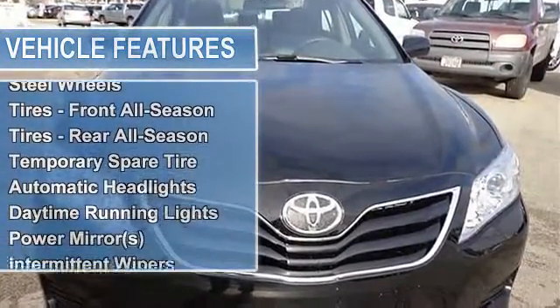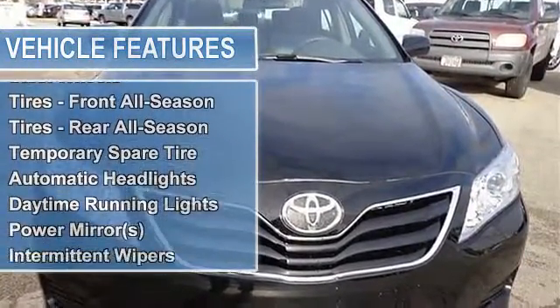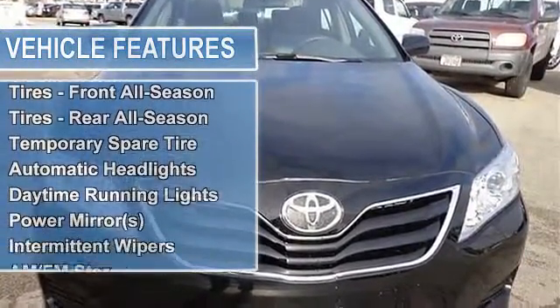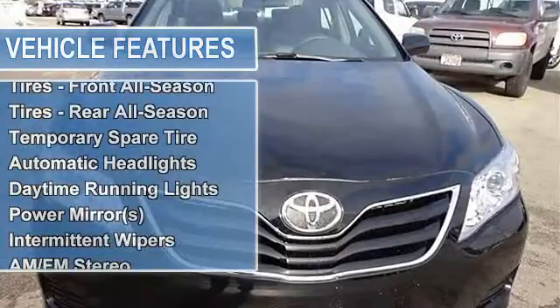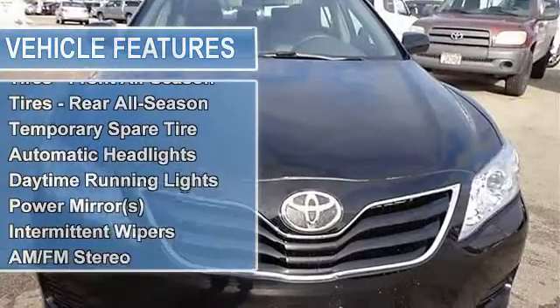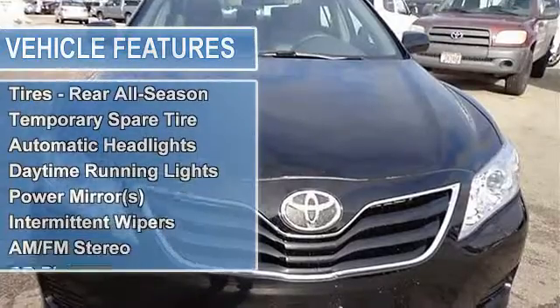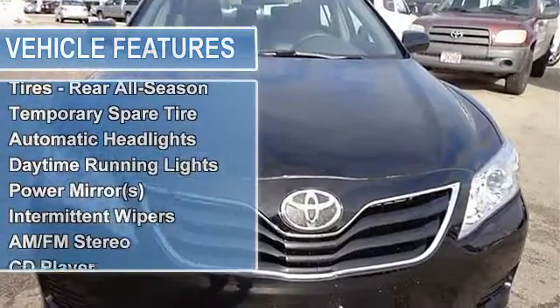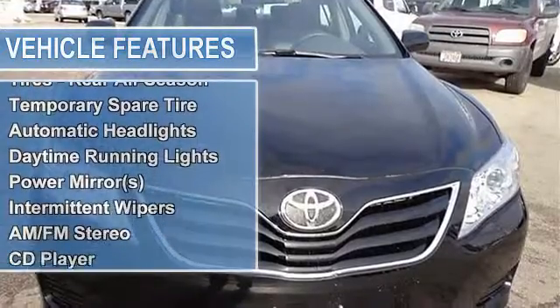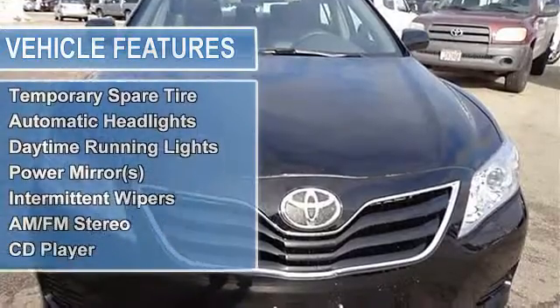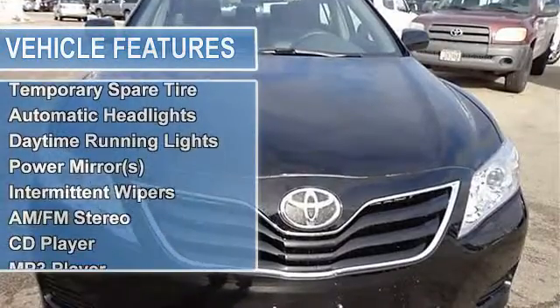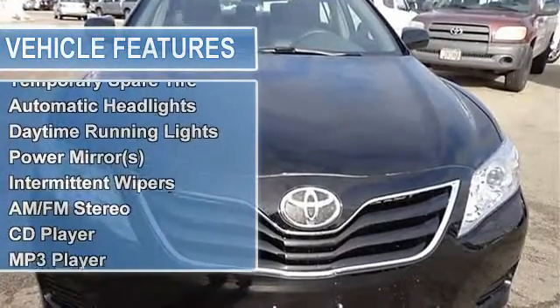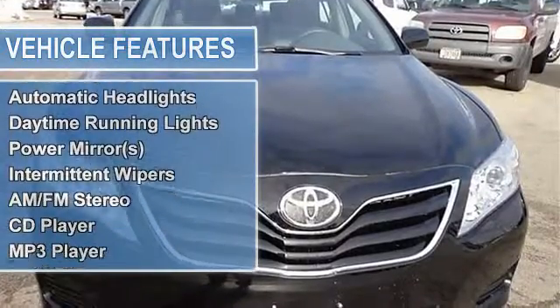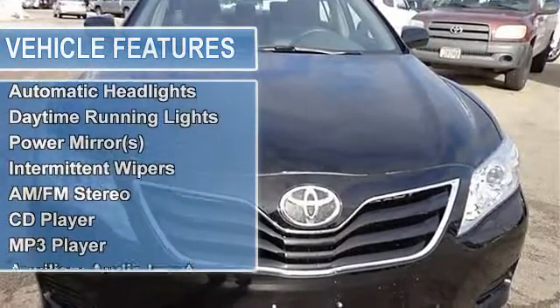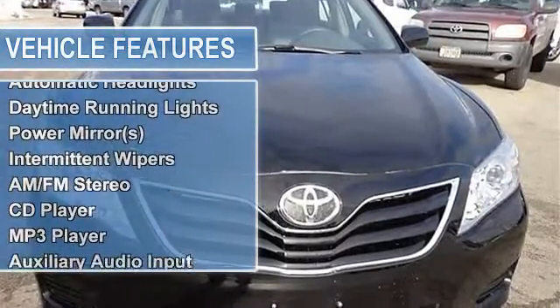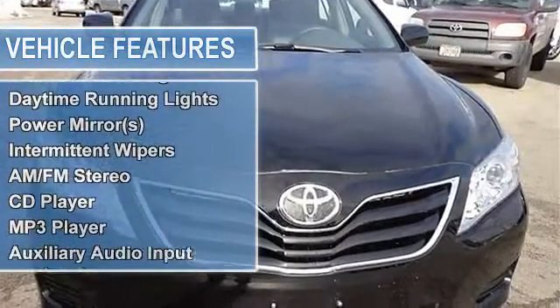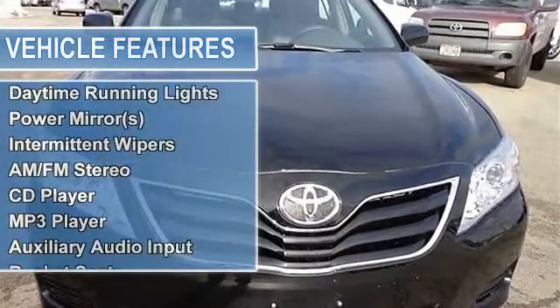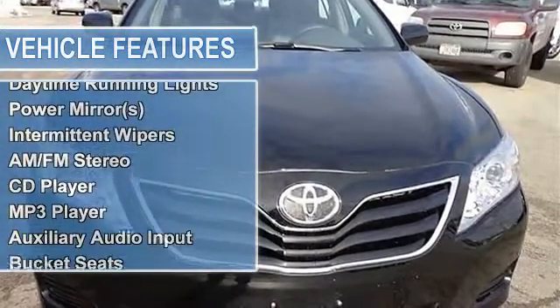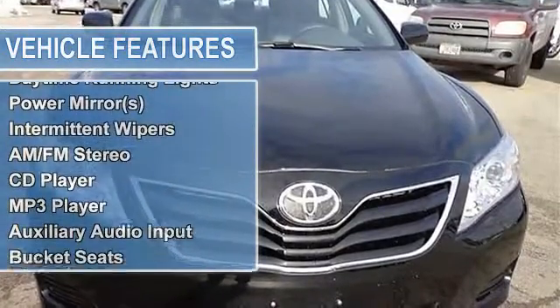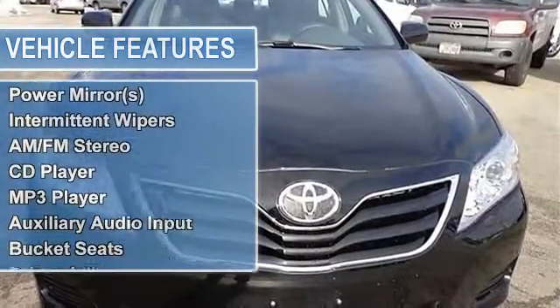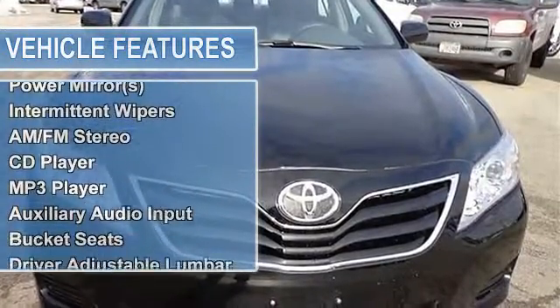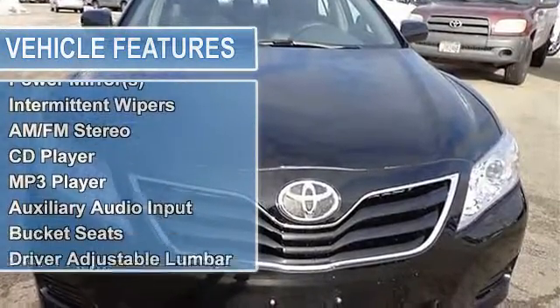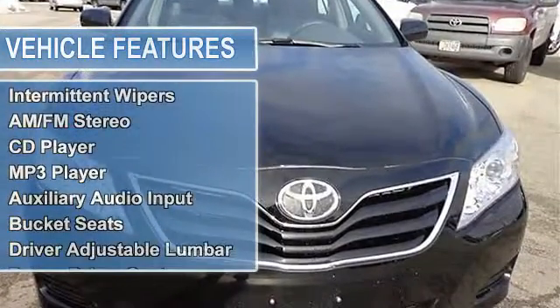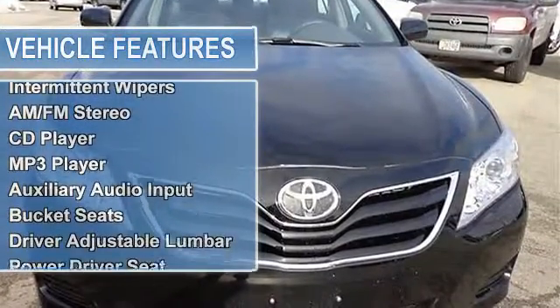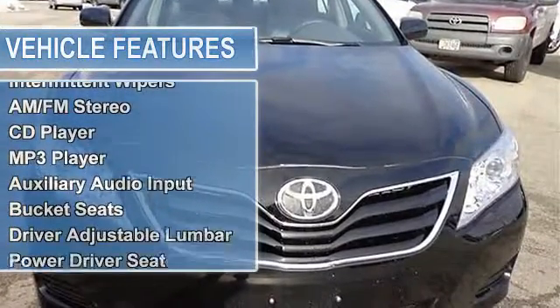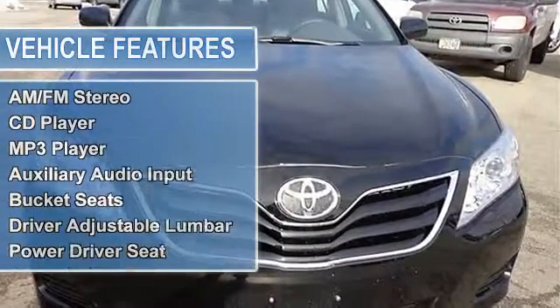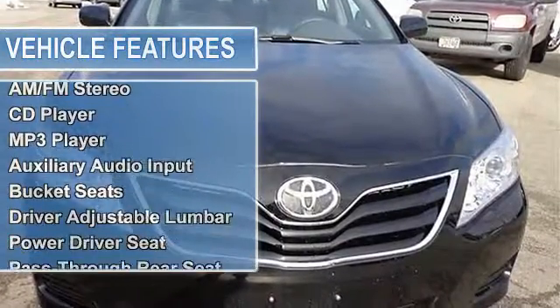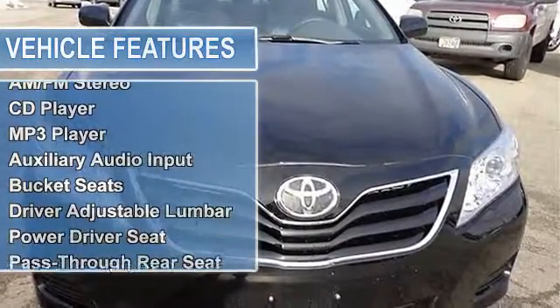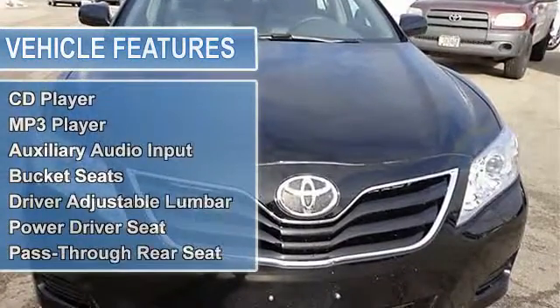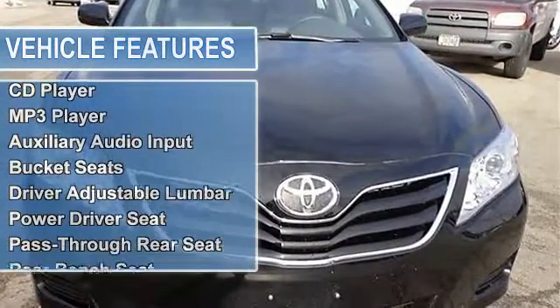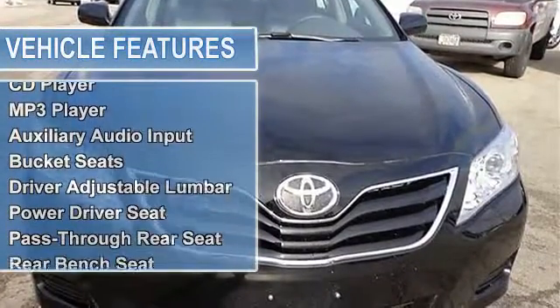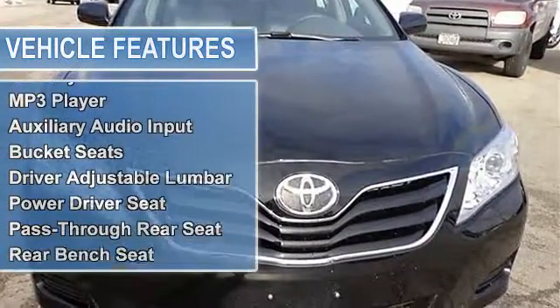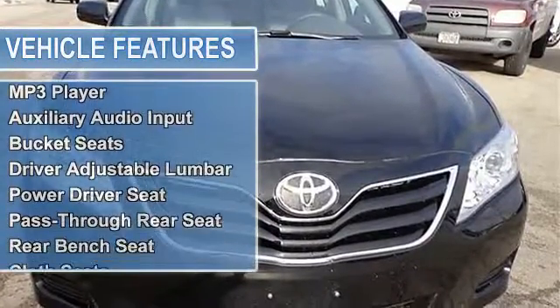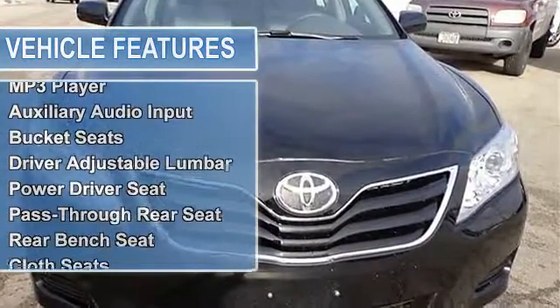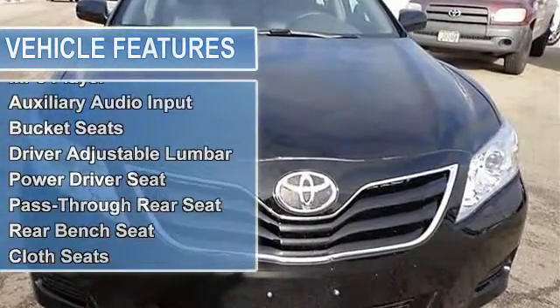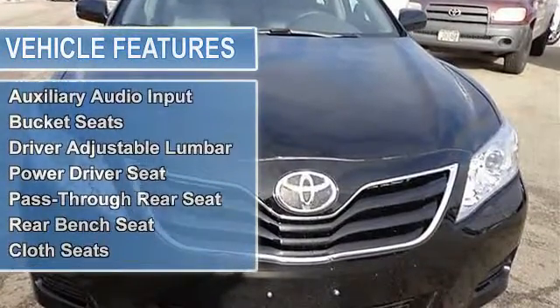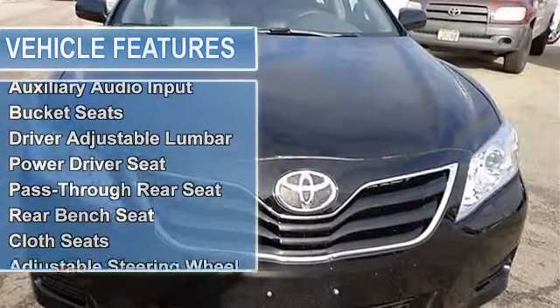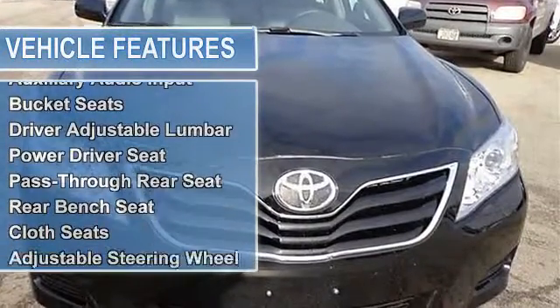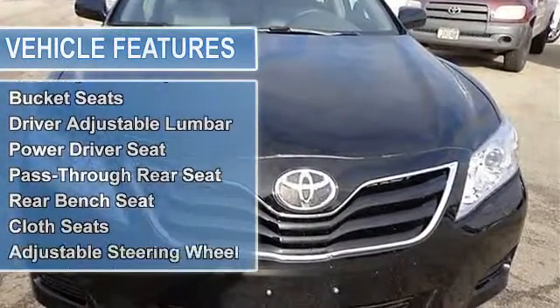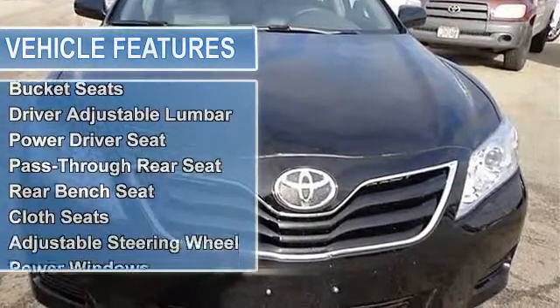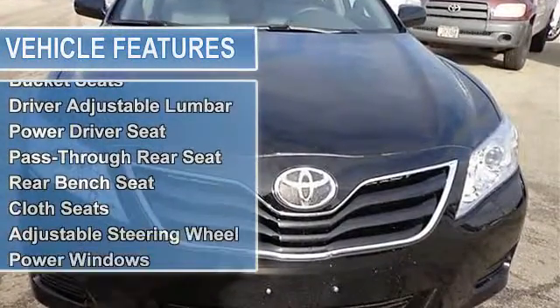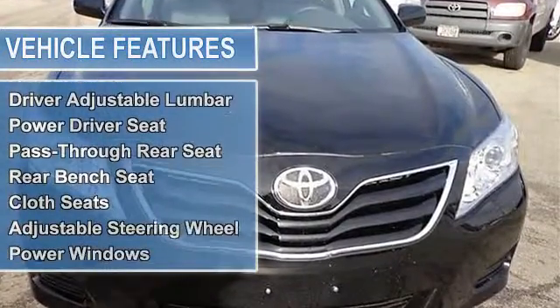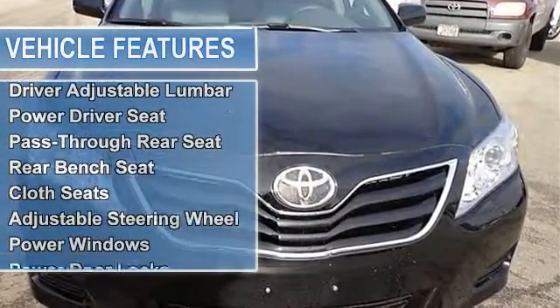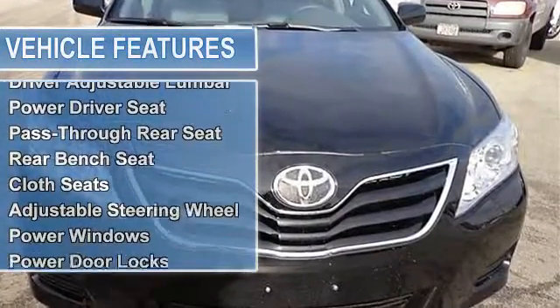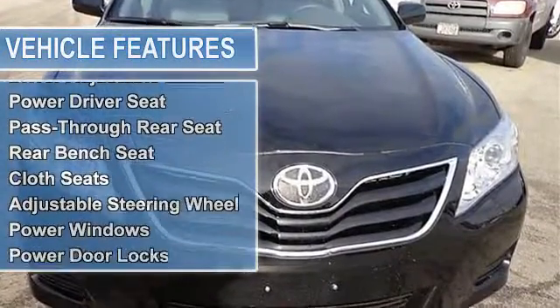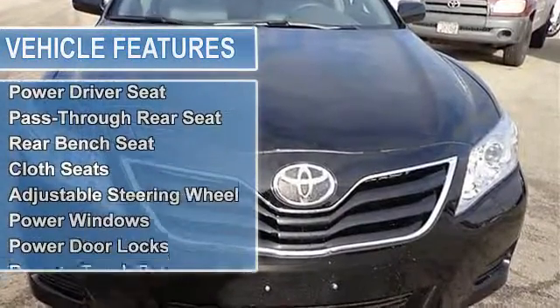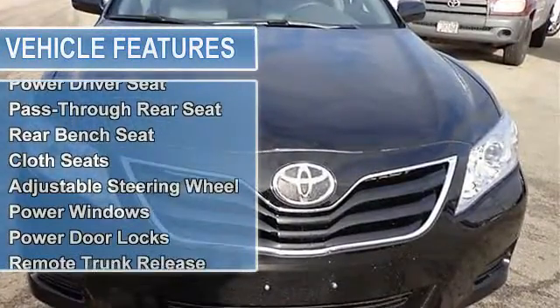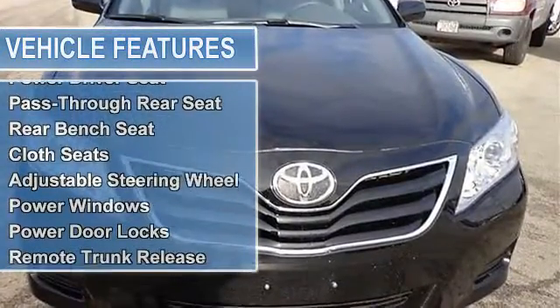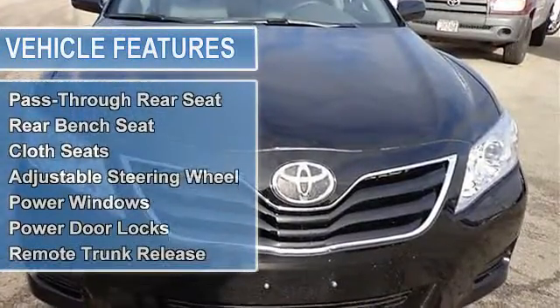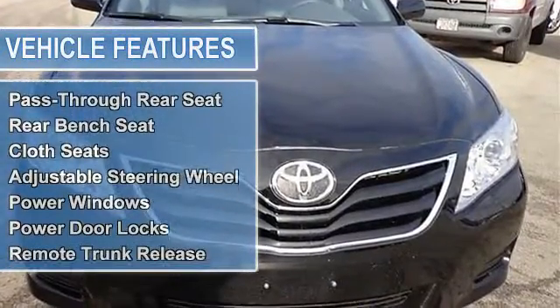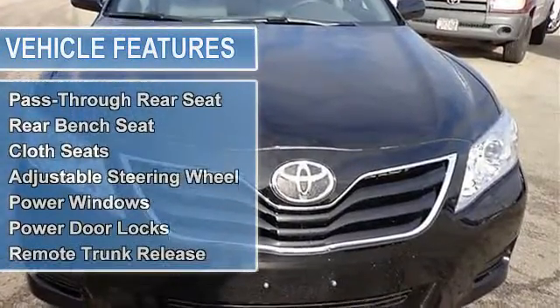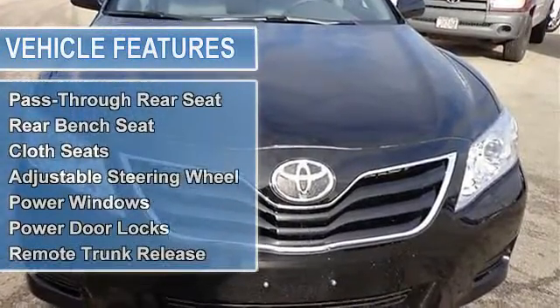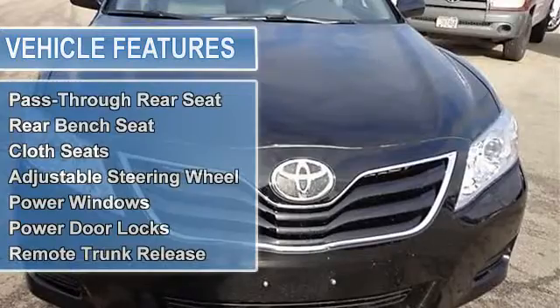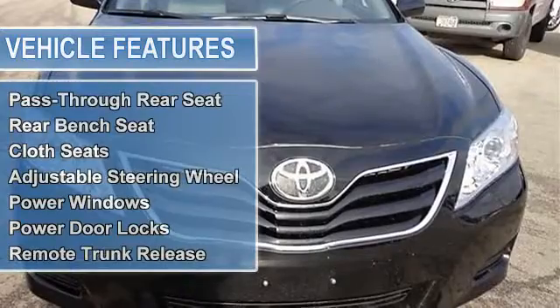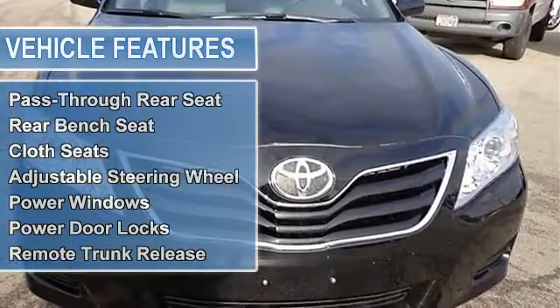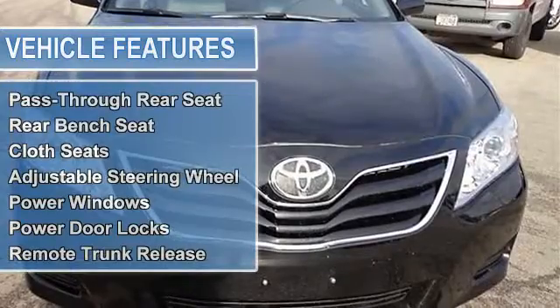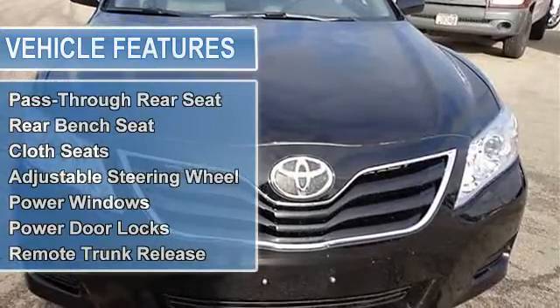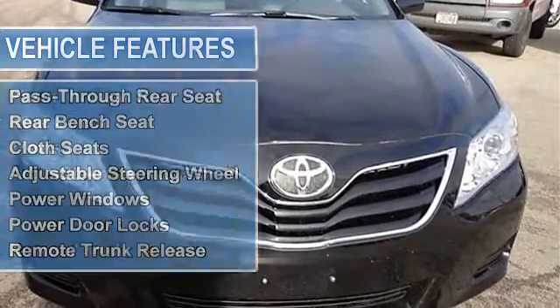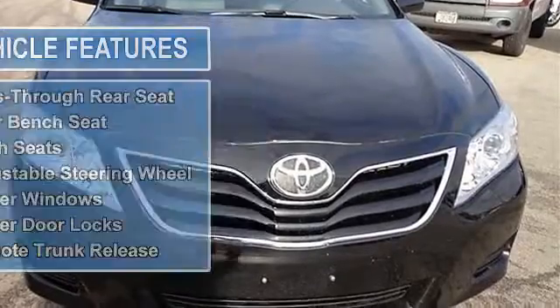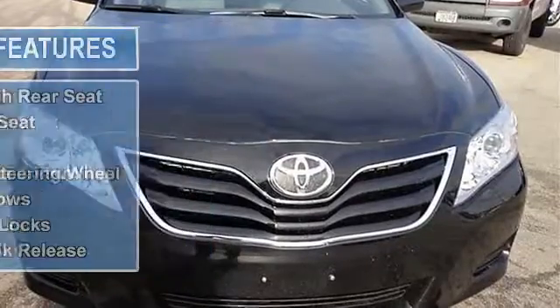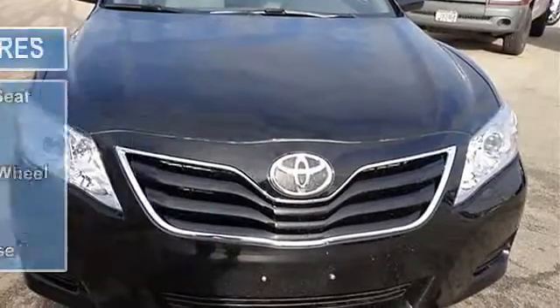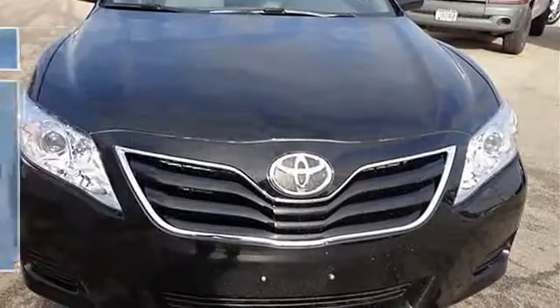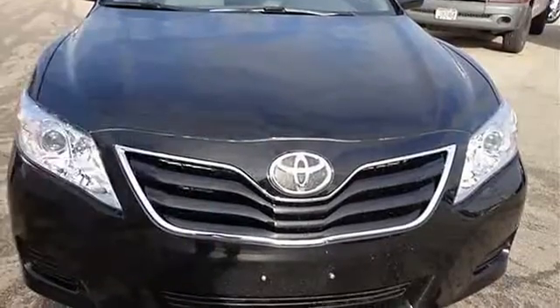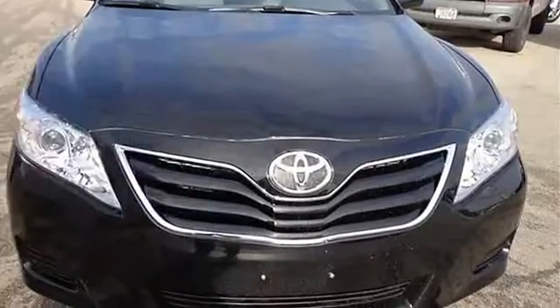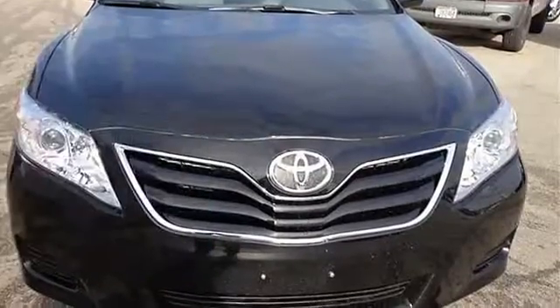Wheel covers, steel wheels, tires front all season, tires rear all season, temporary spare tire.